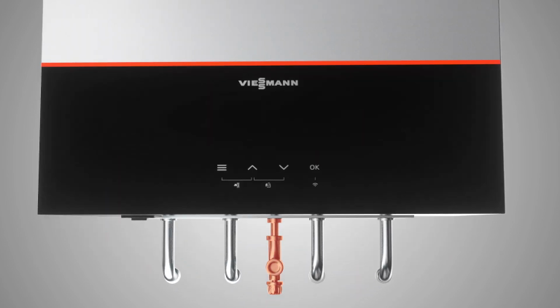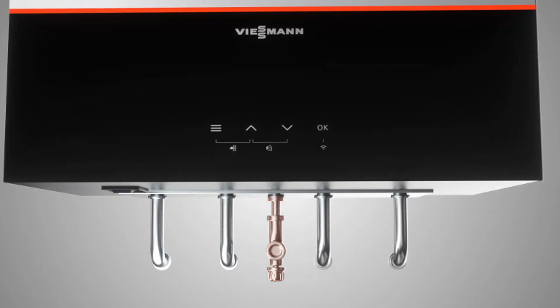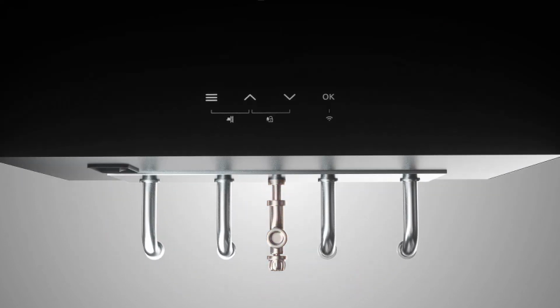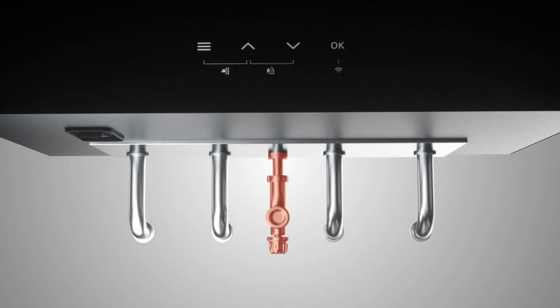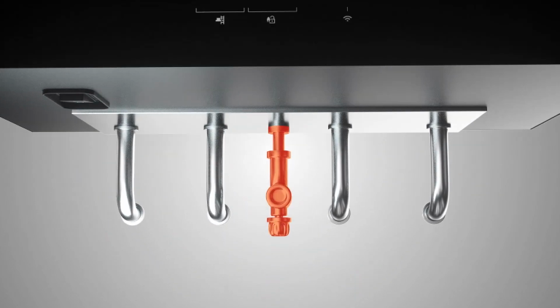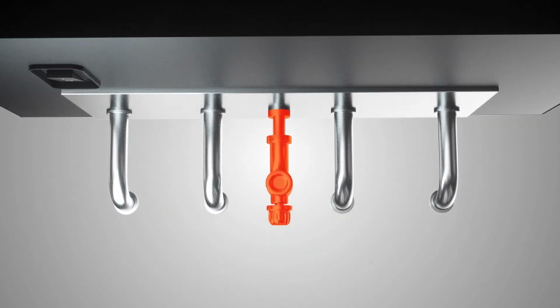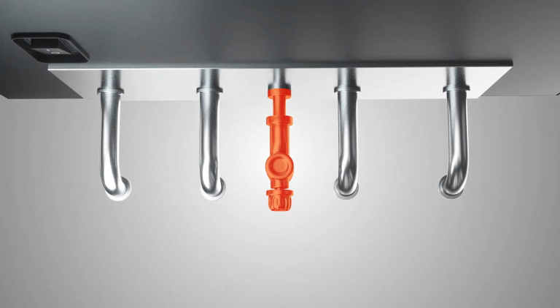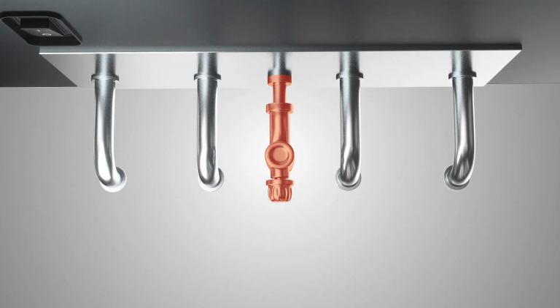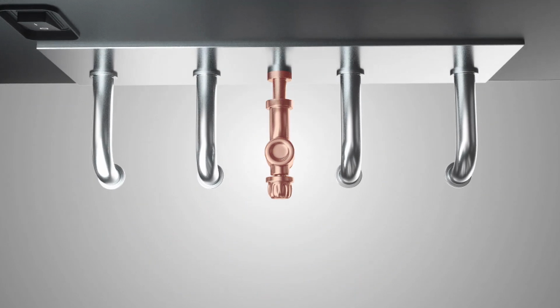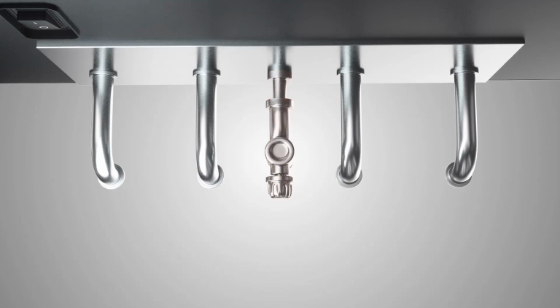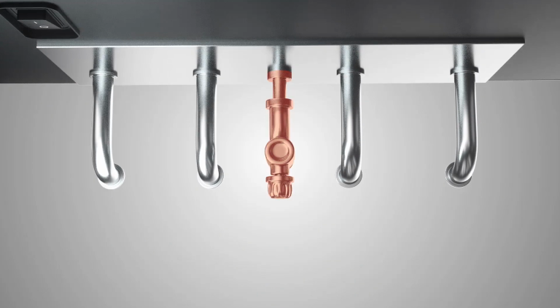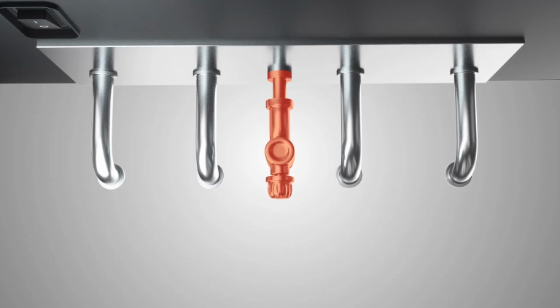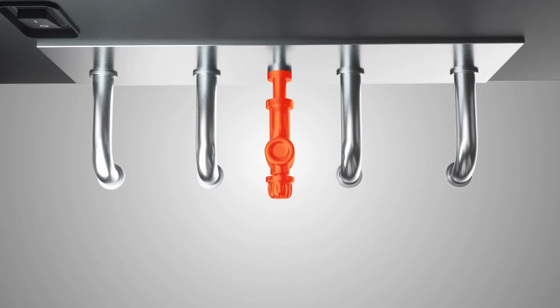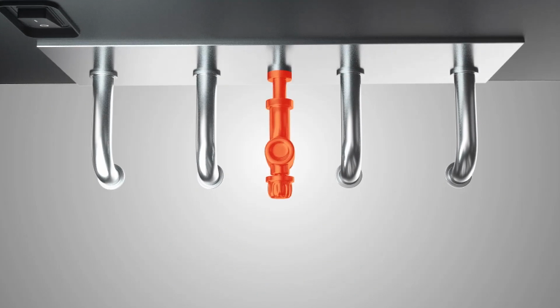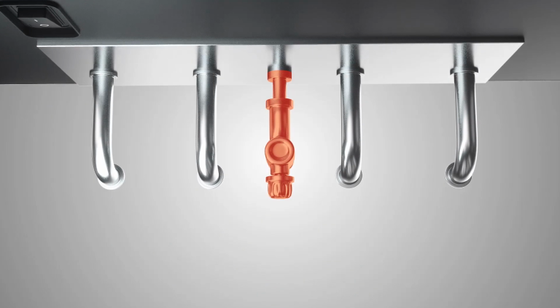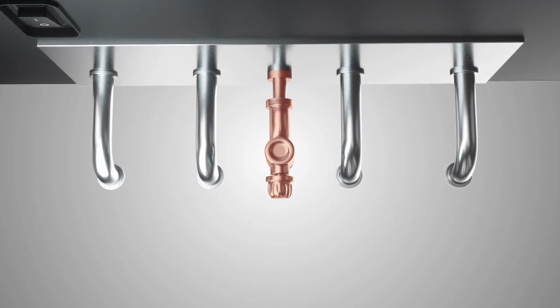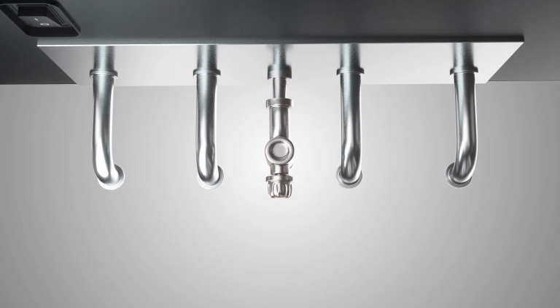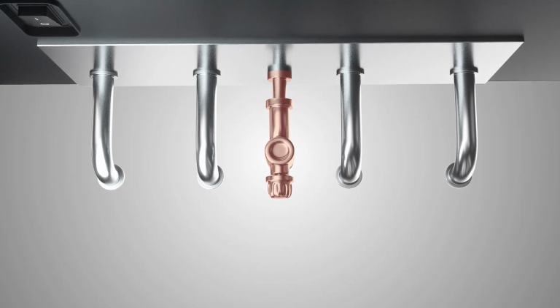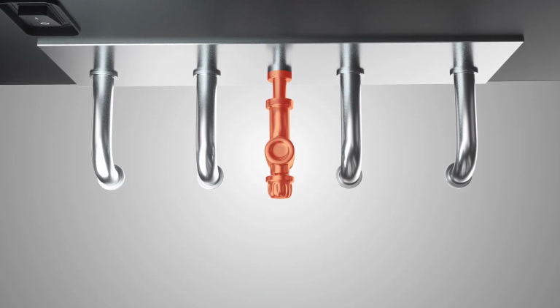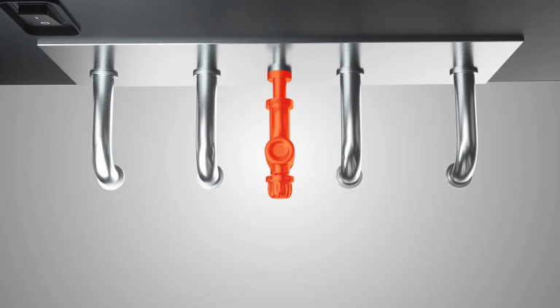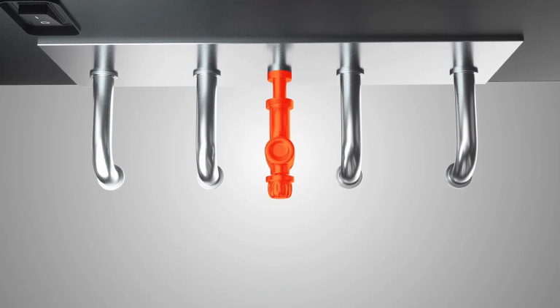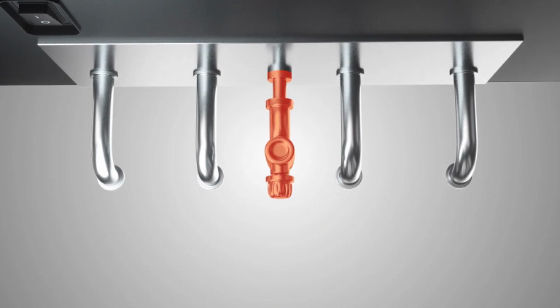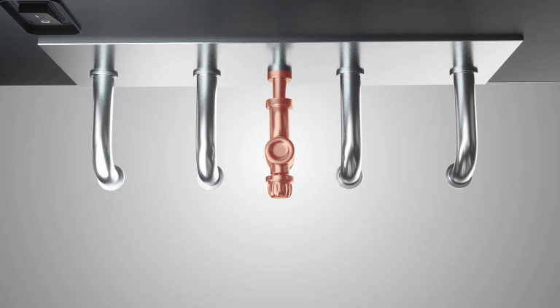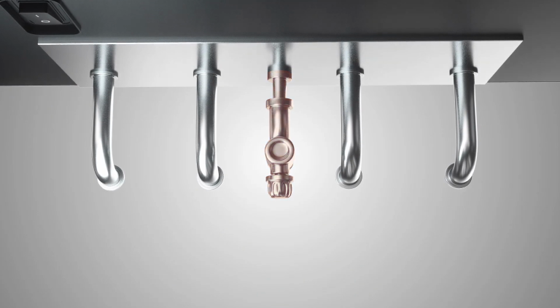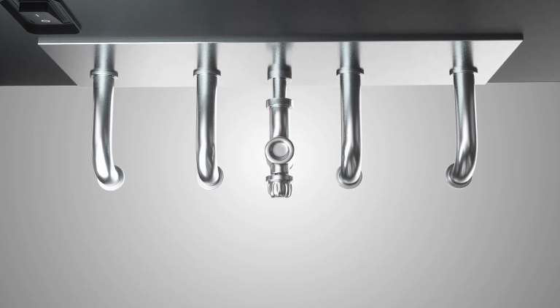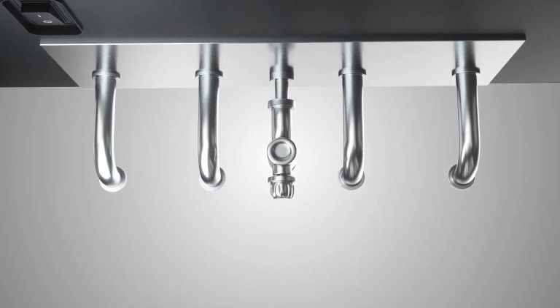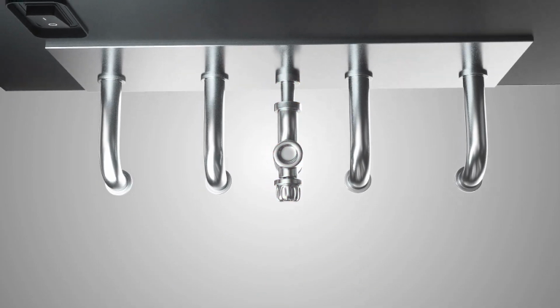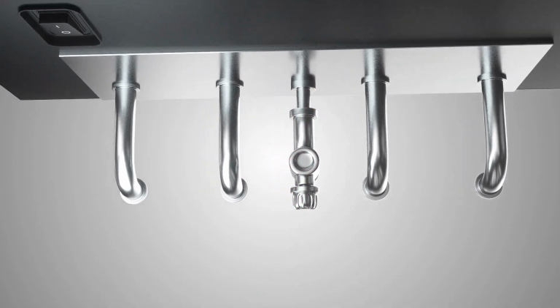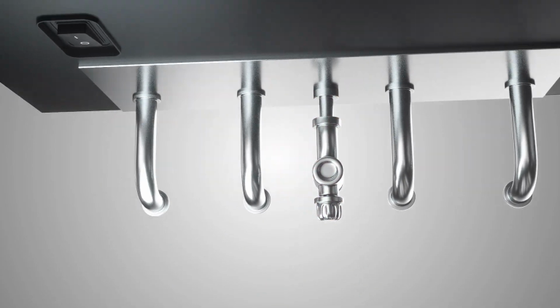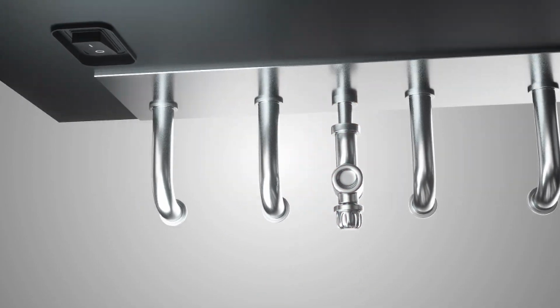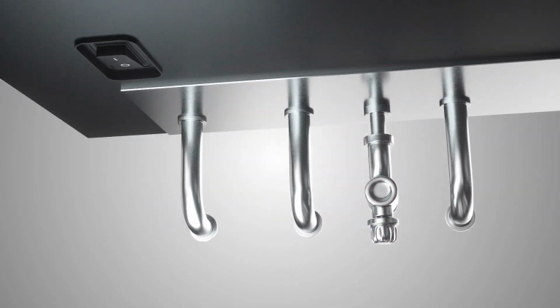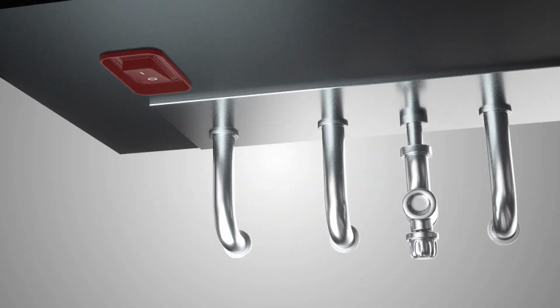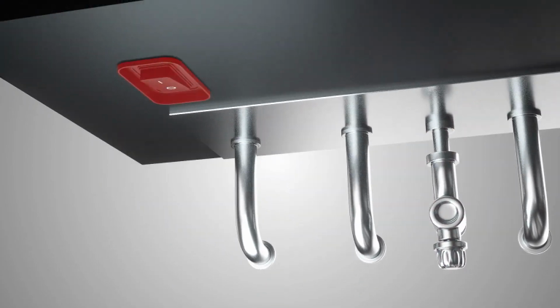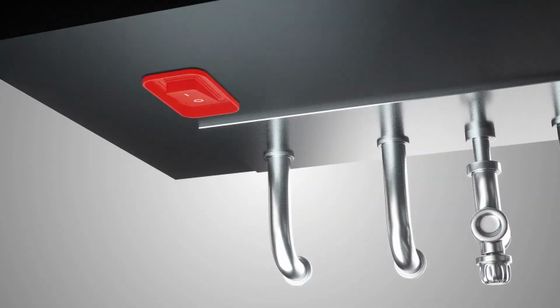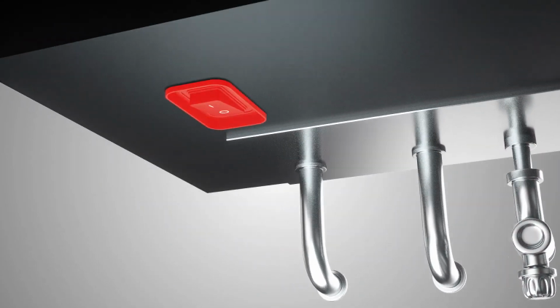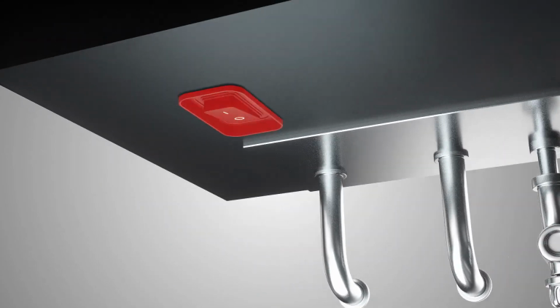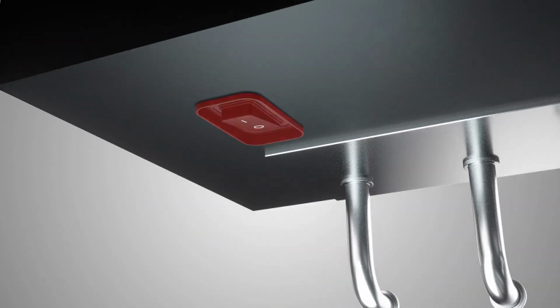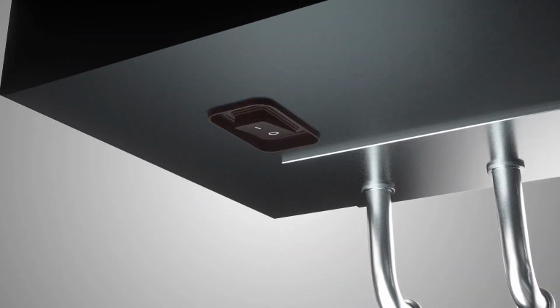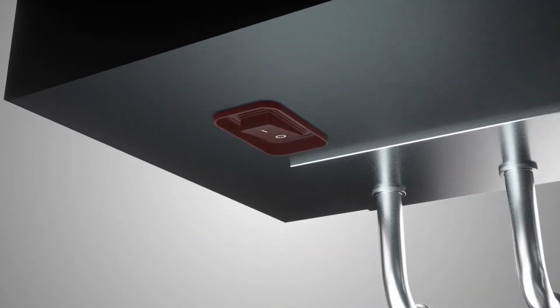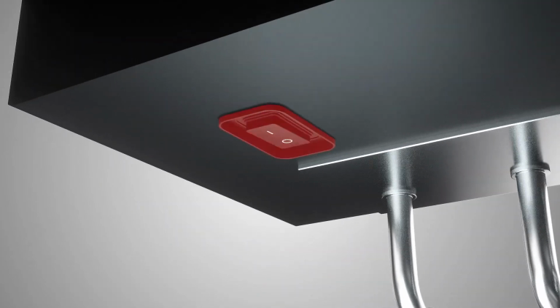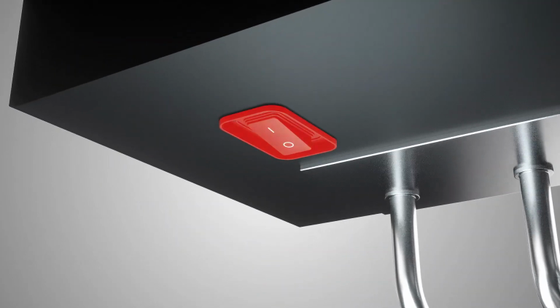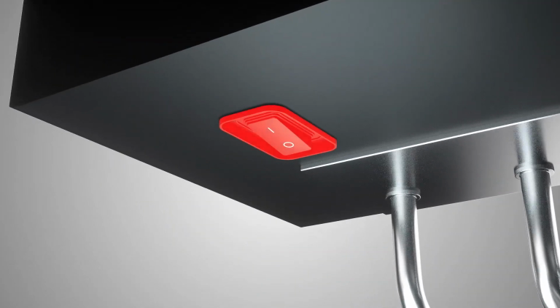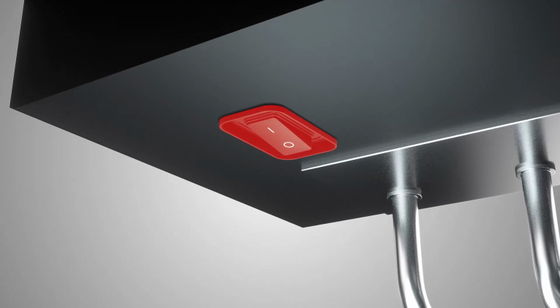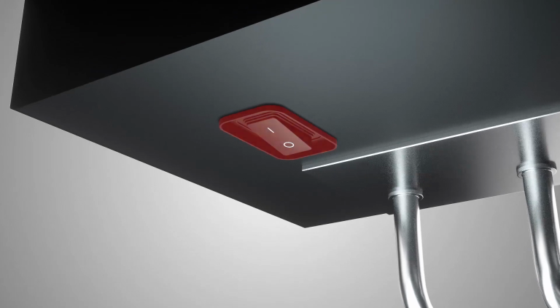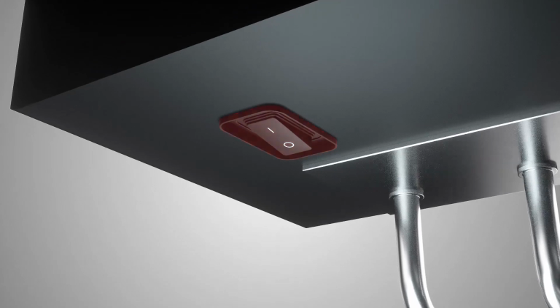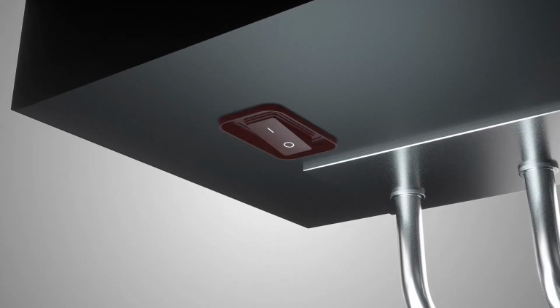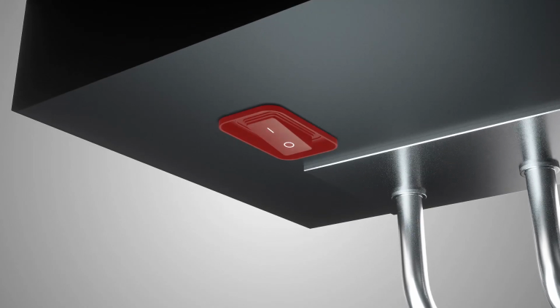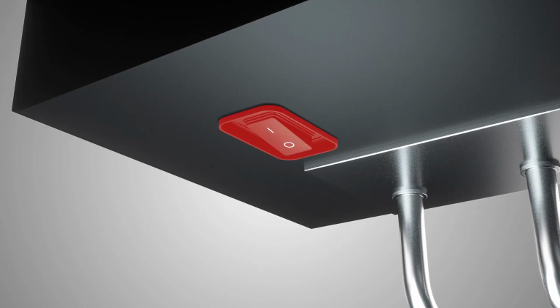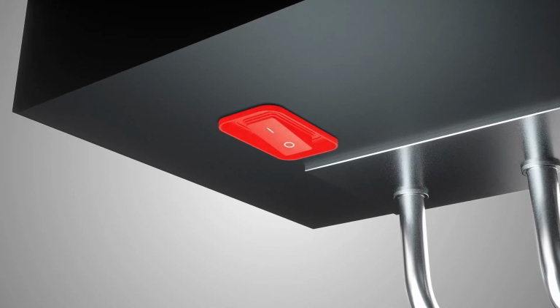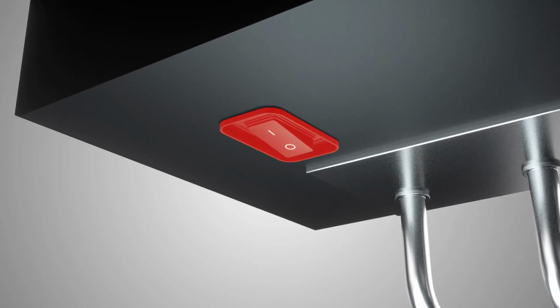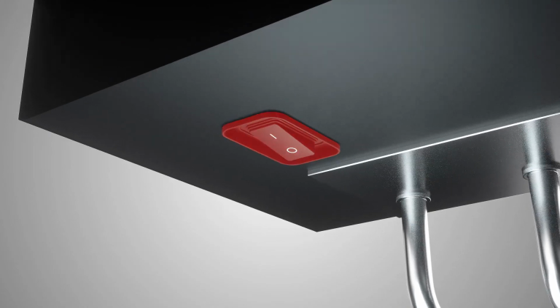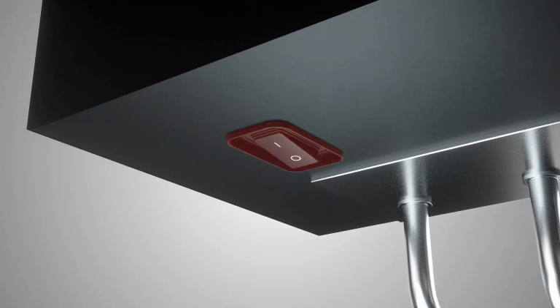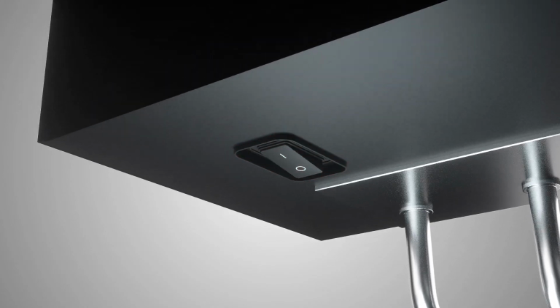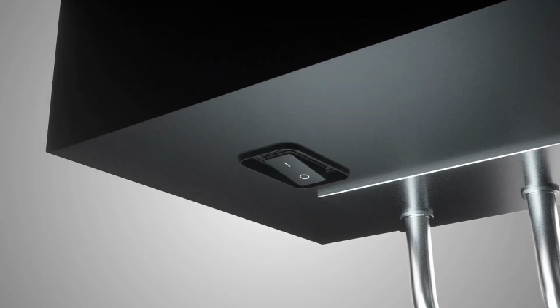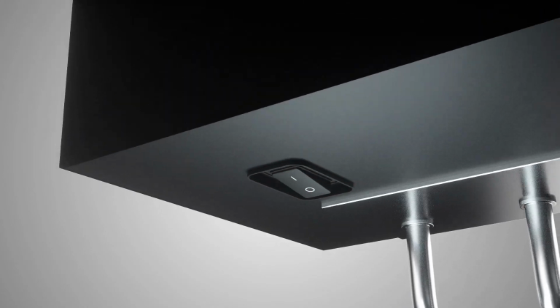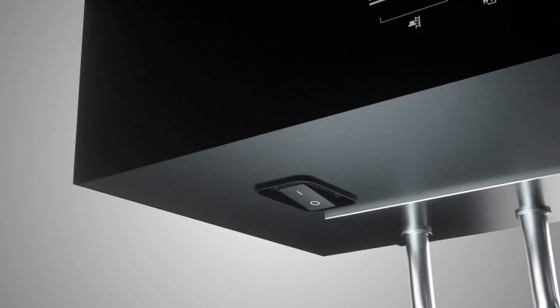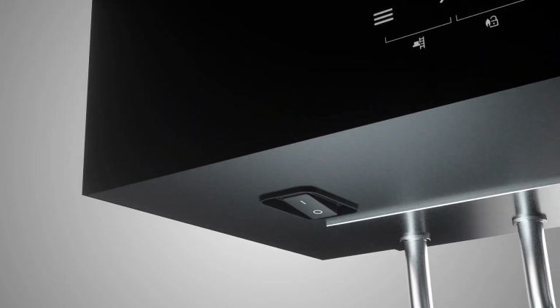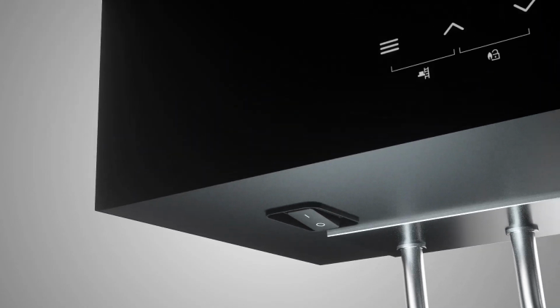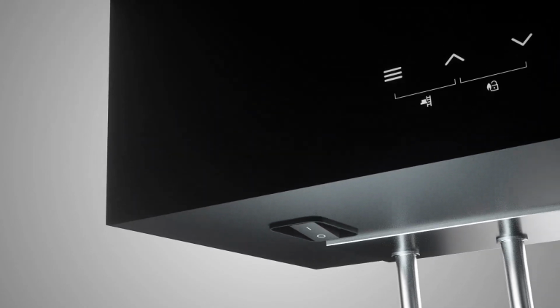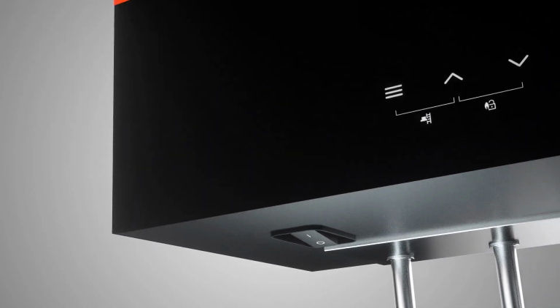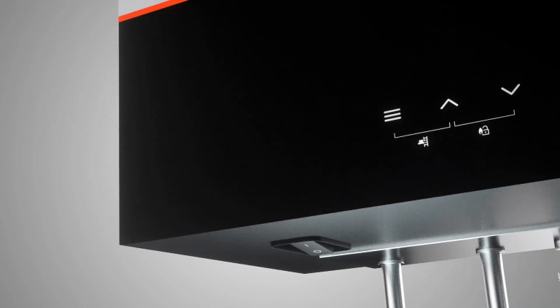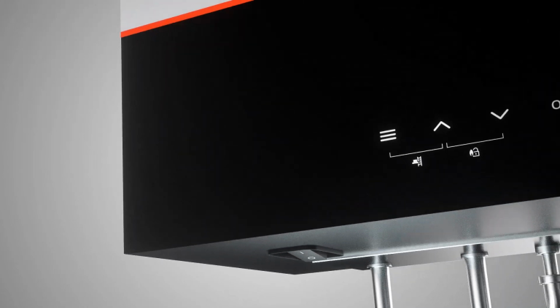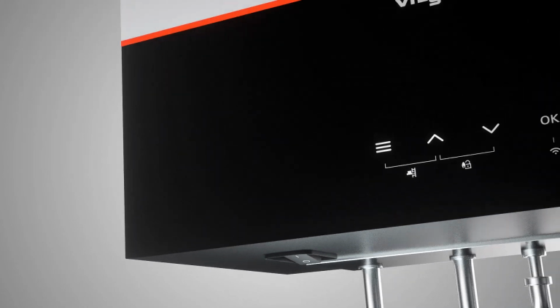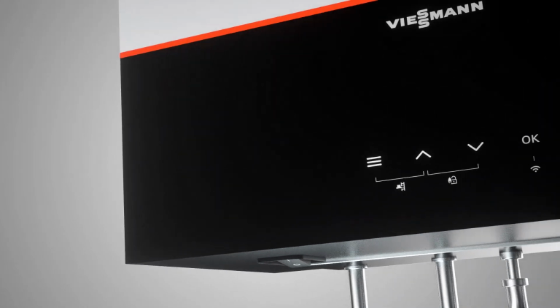First, ensure the gas tap under the boiler is open and then turn on the appliance. Once the appliance is on,